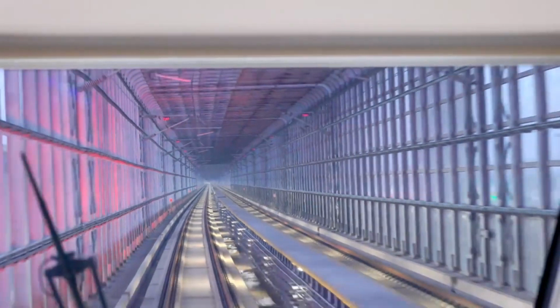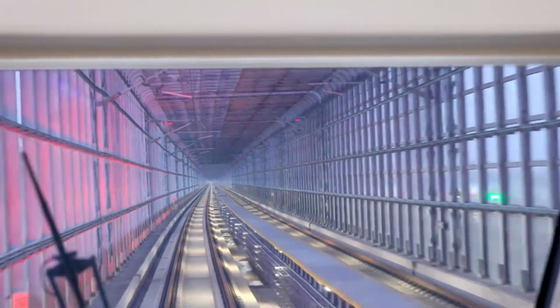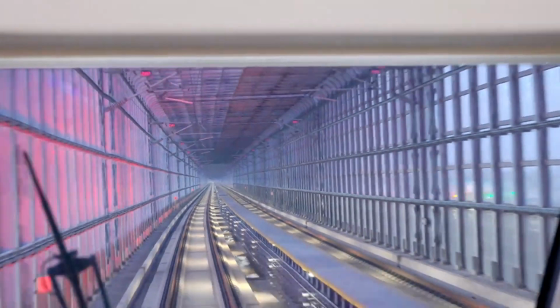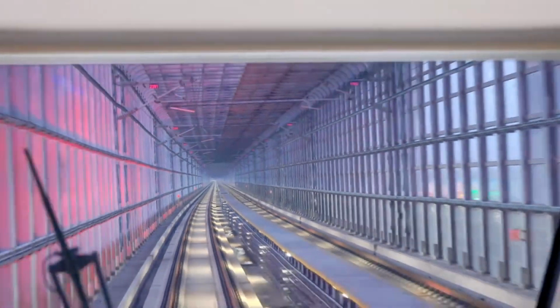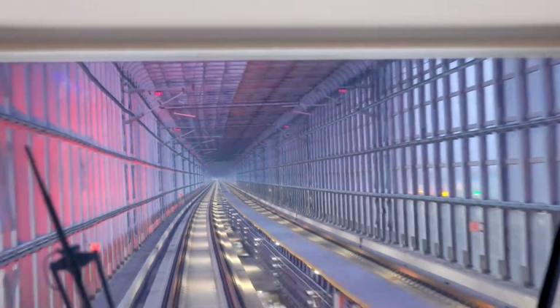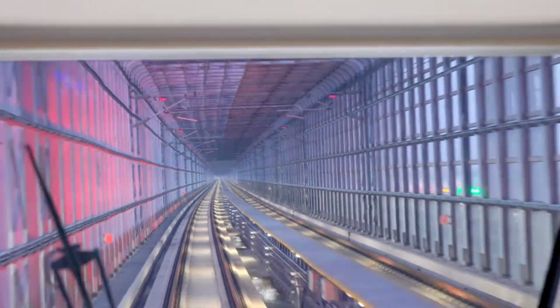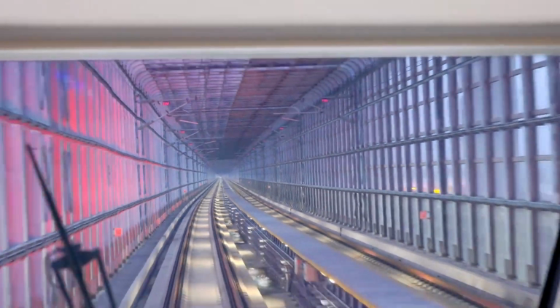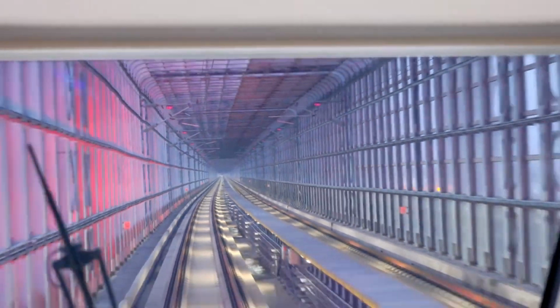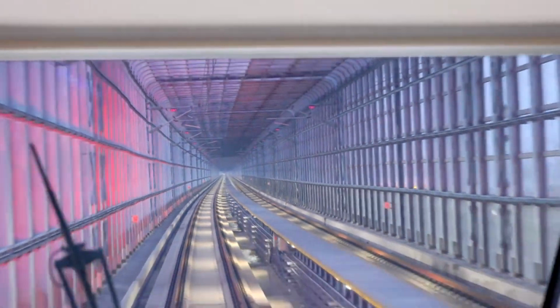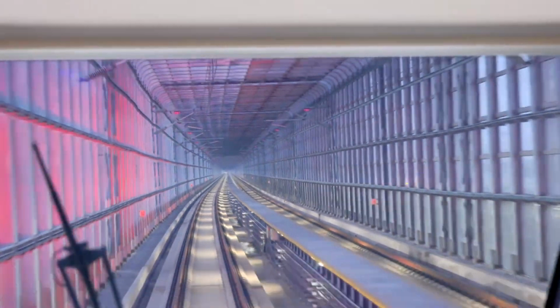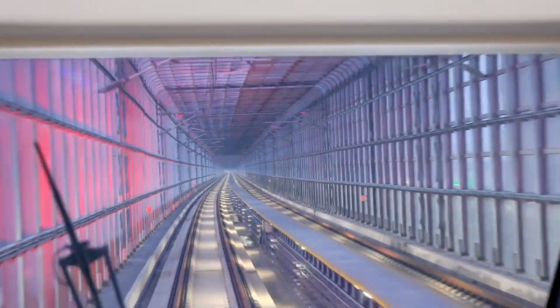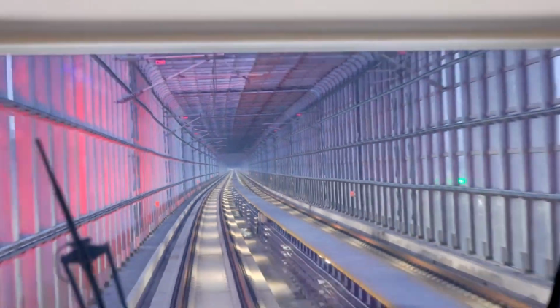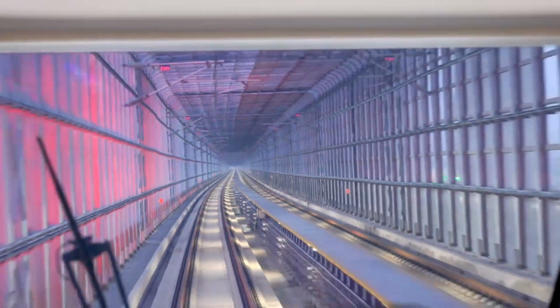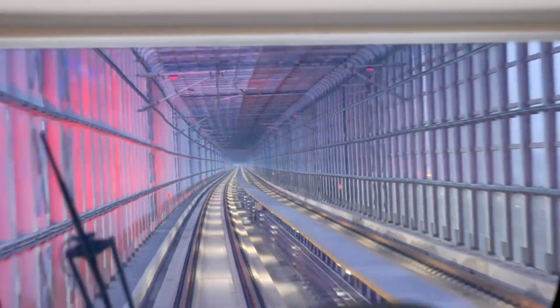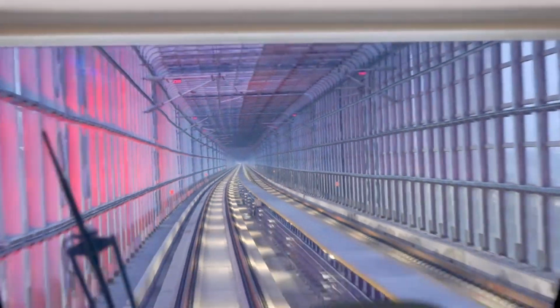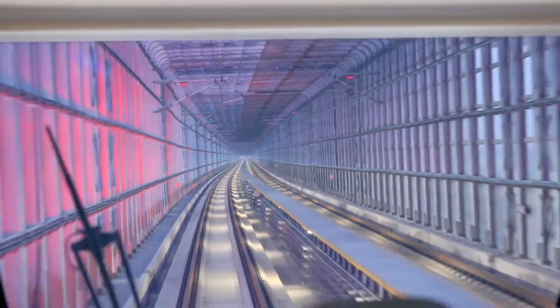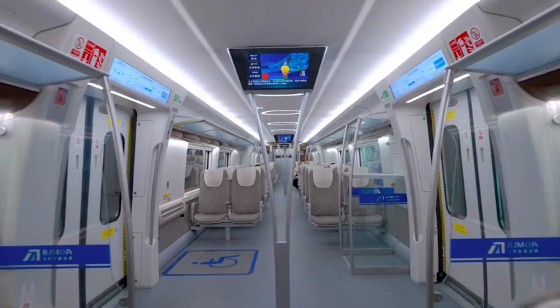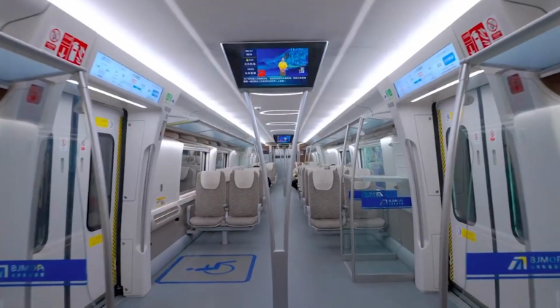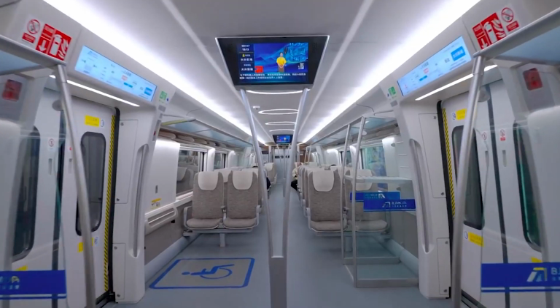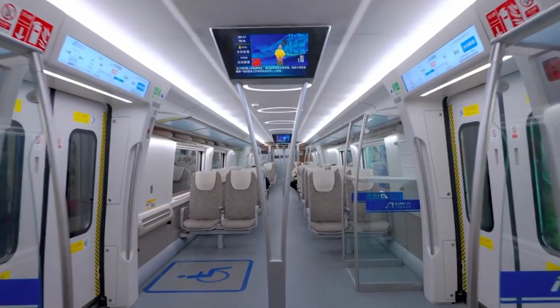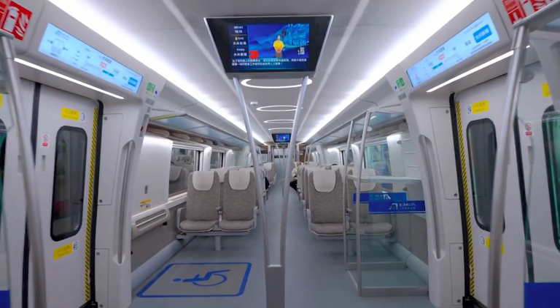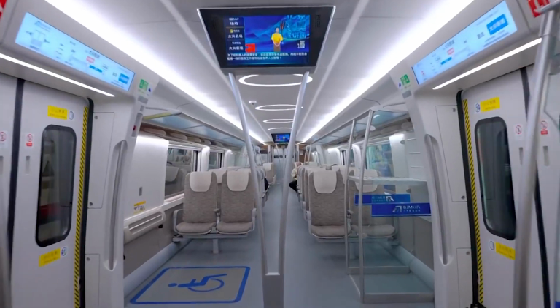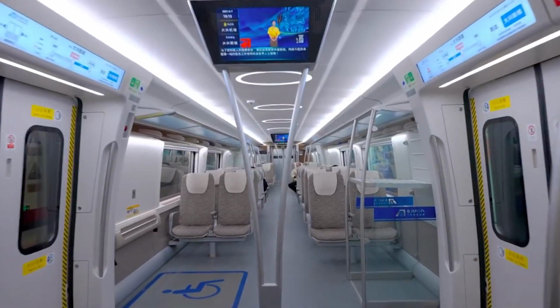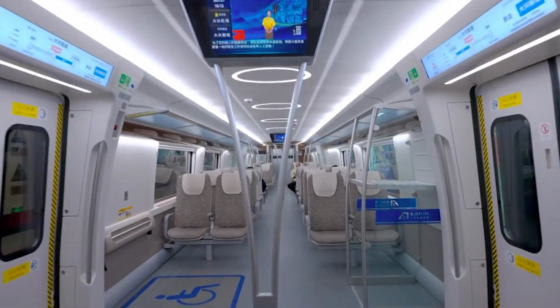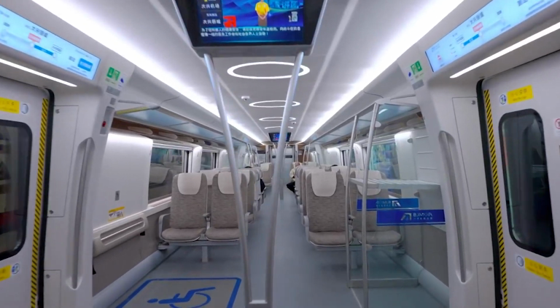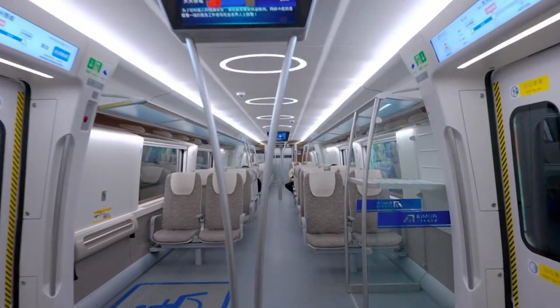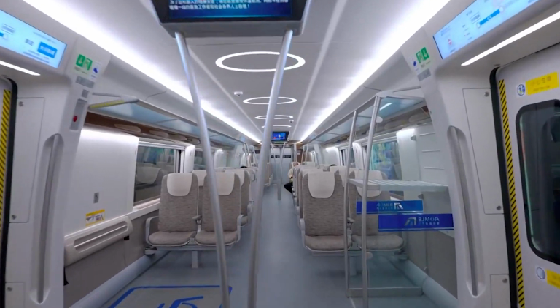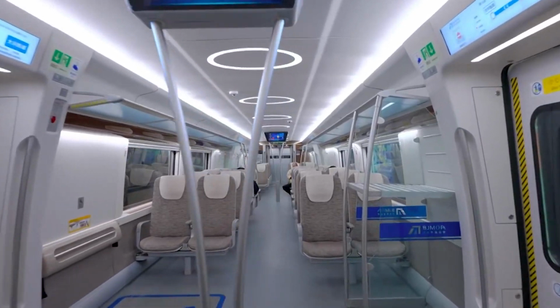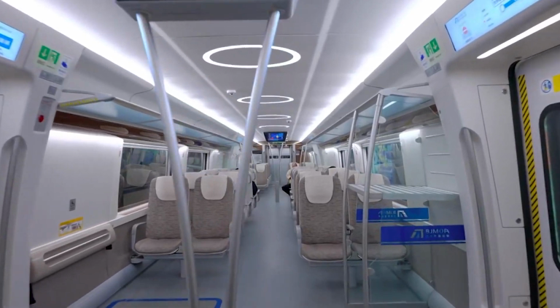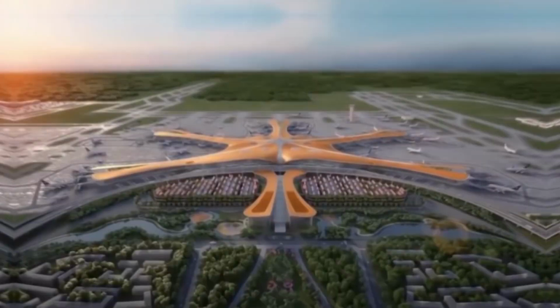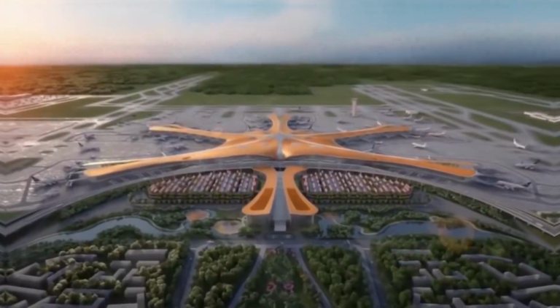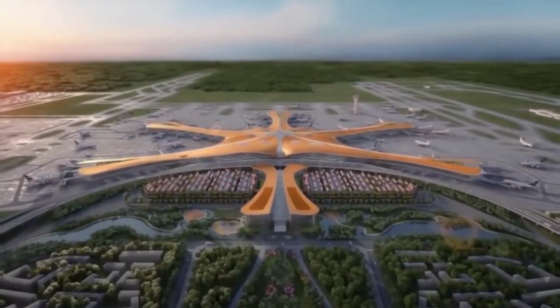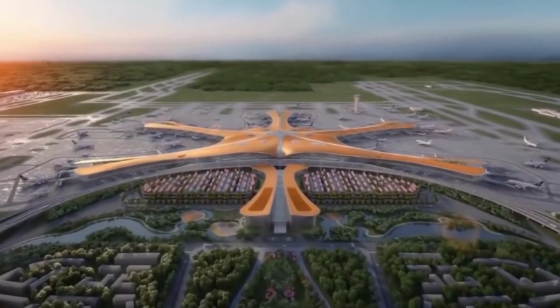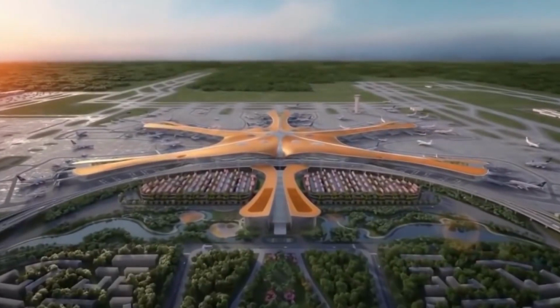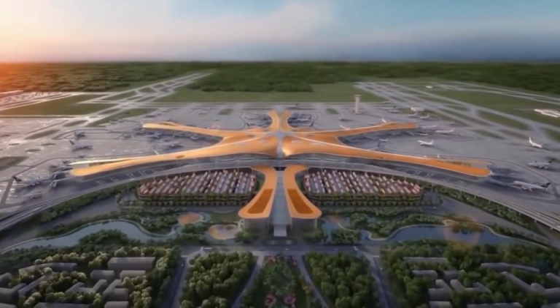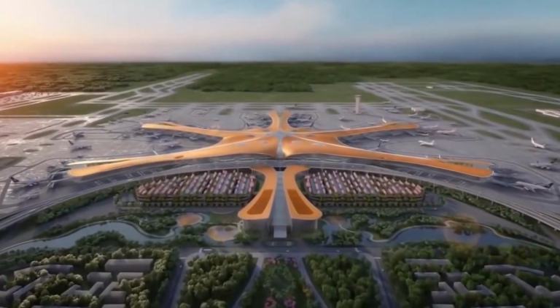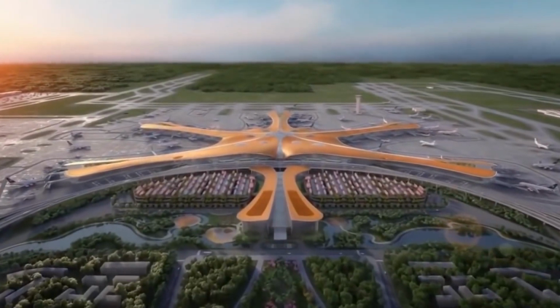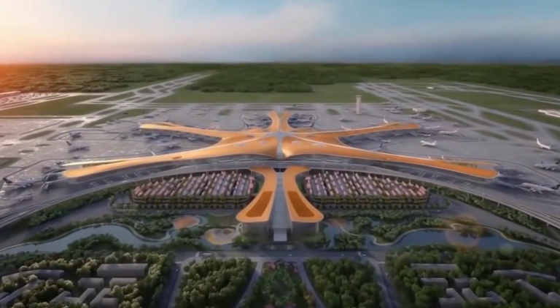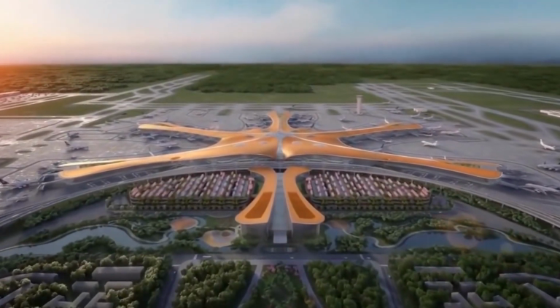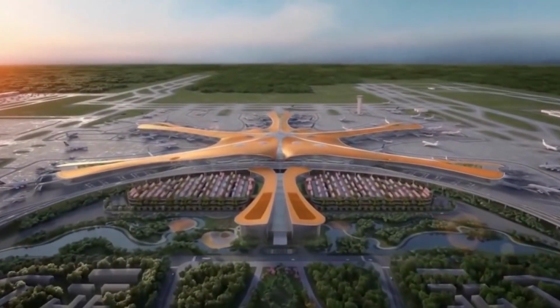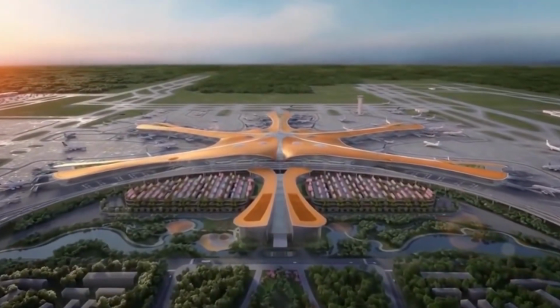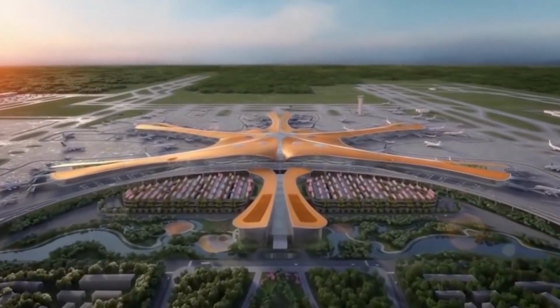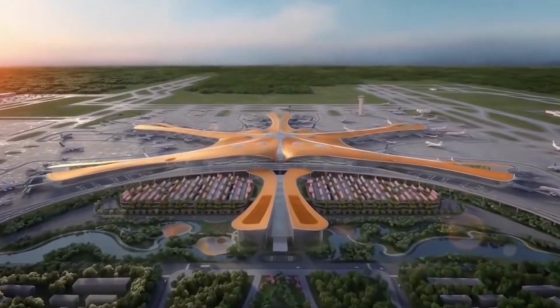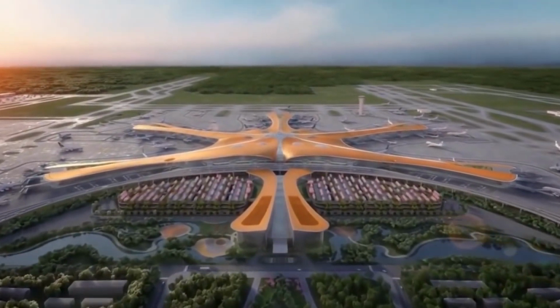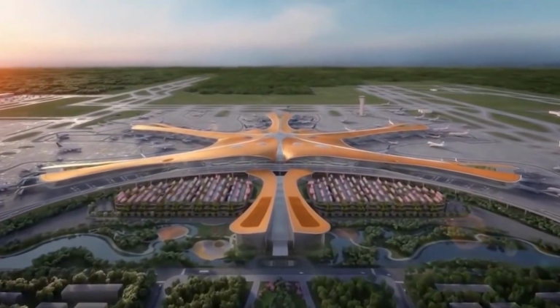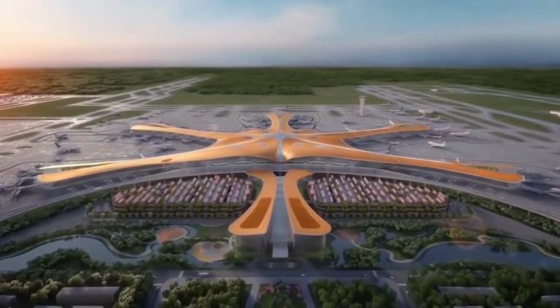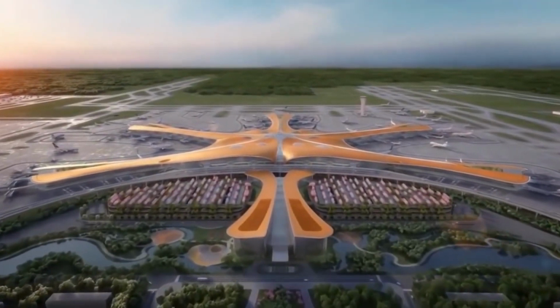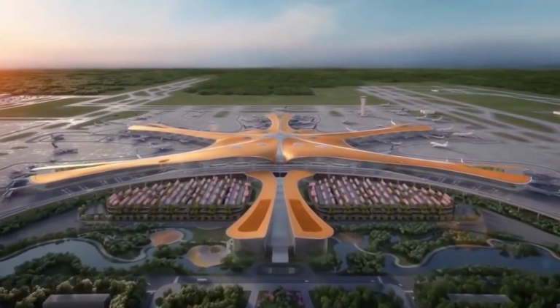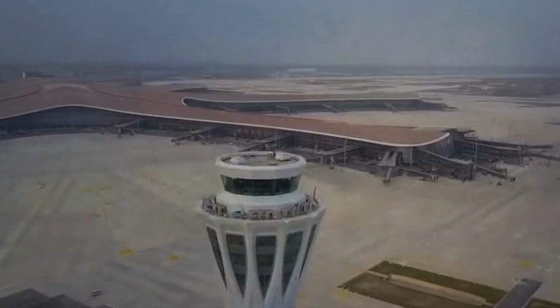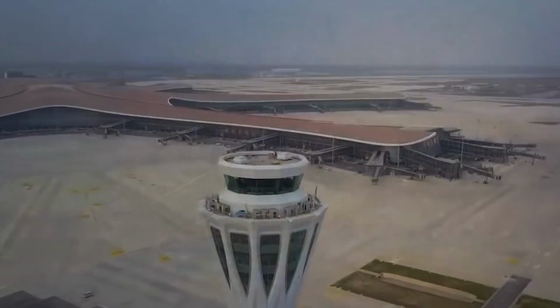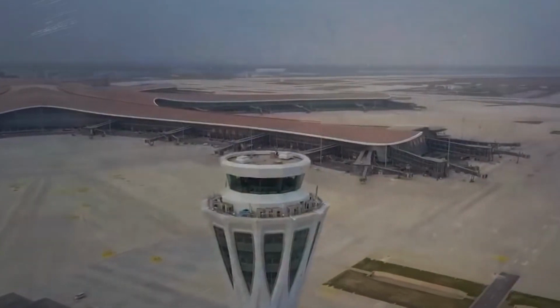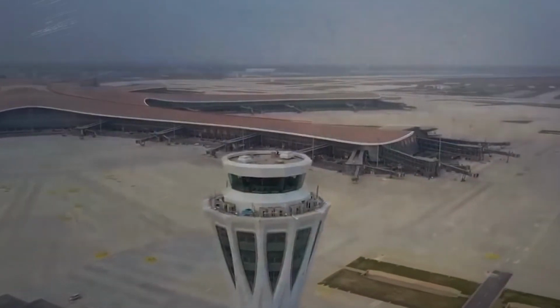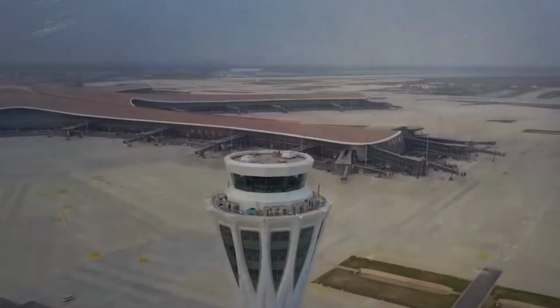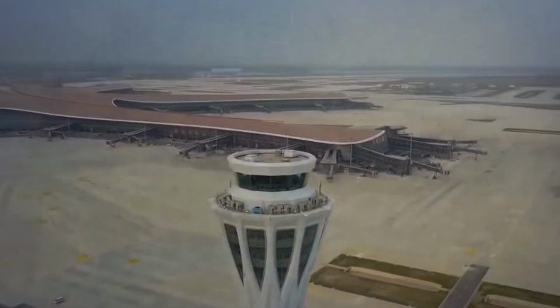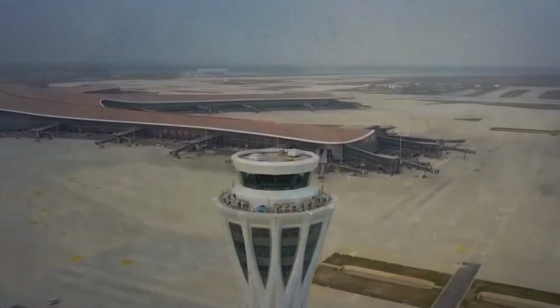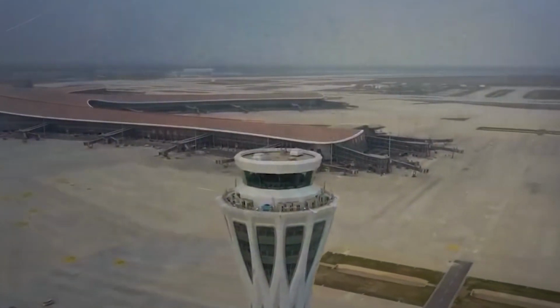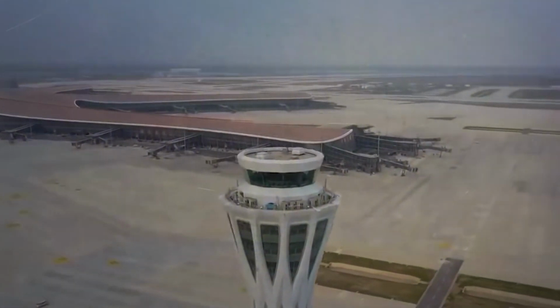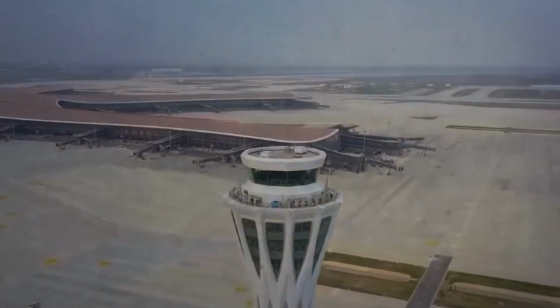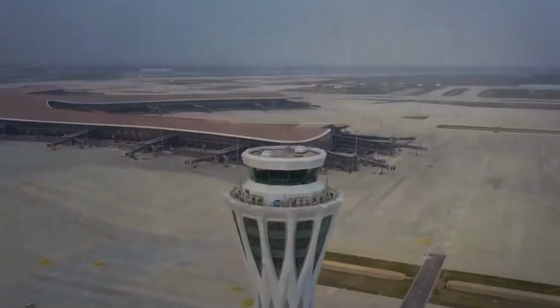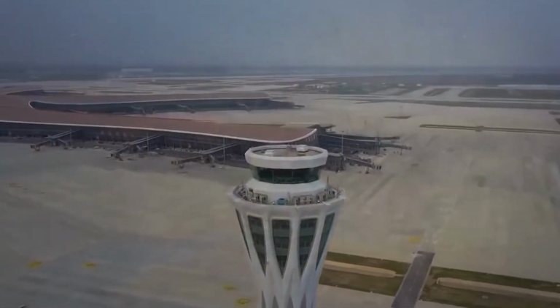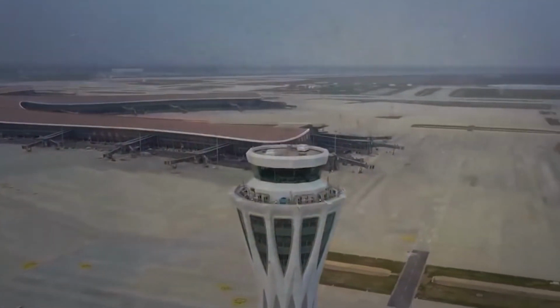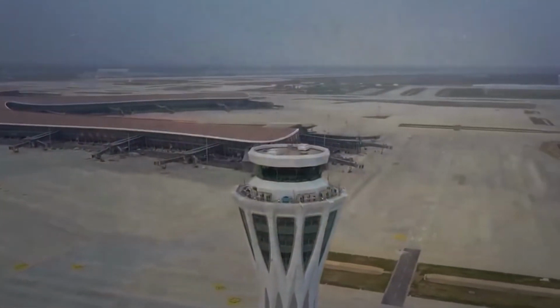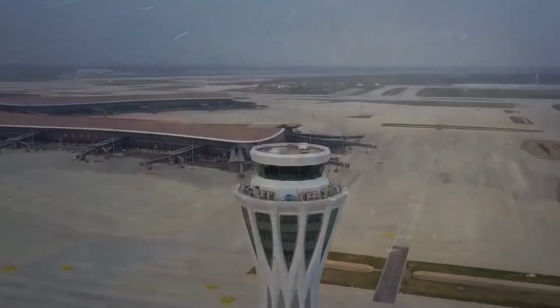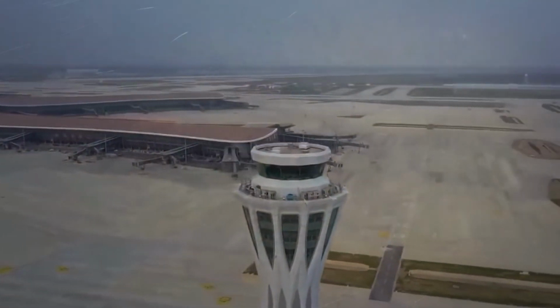The project included the construction of airline bases, an intercity railway, a high-speed subway, a highway, and an air traffic control tower.